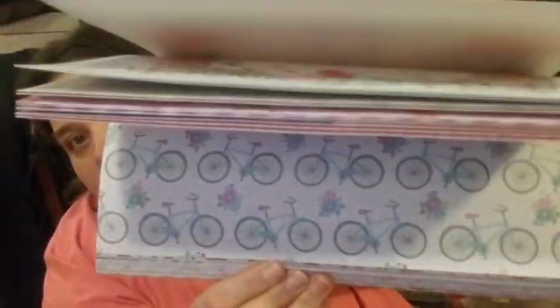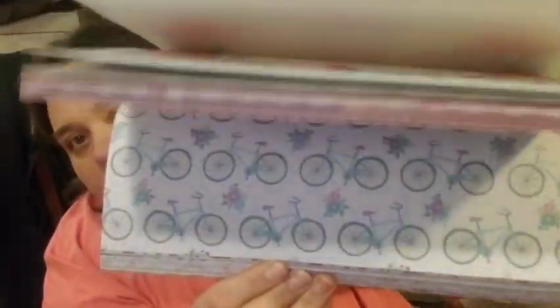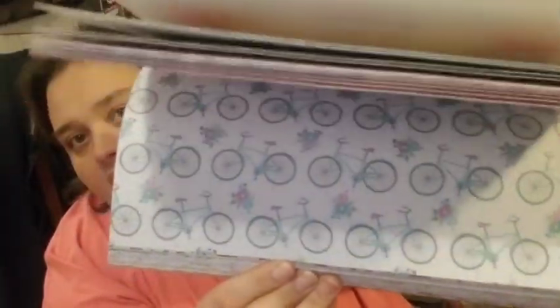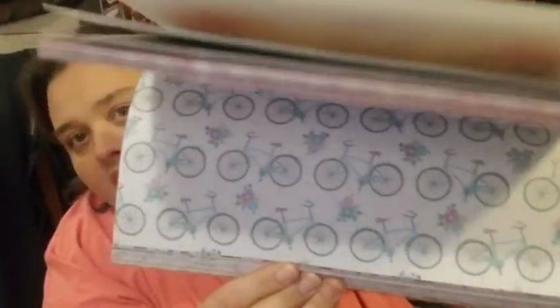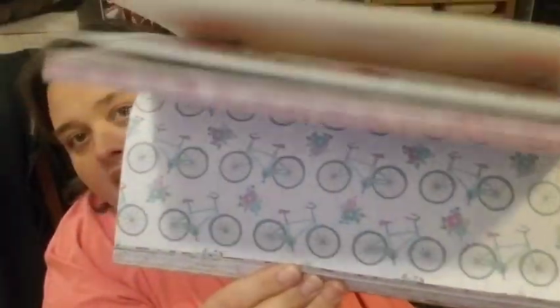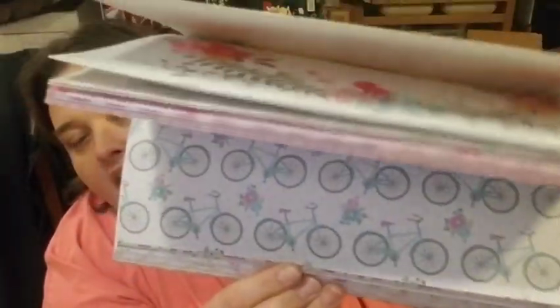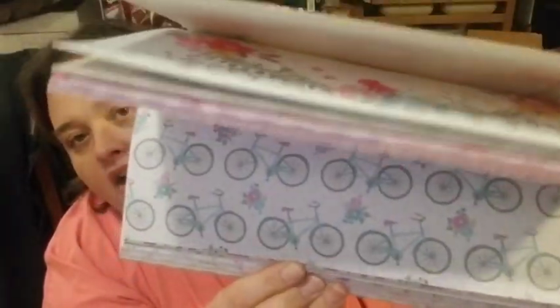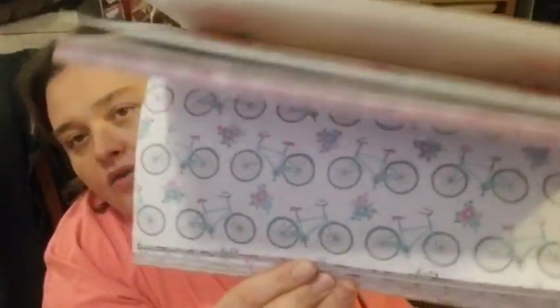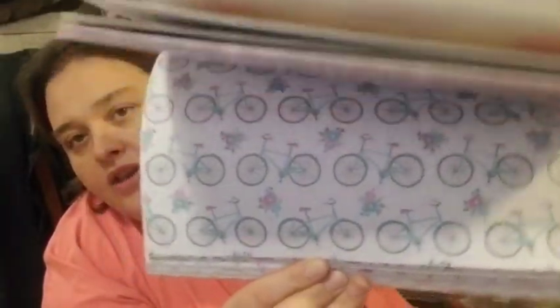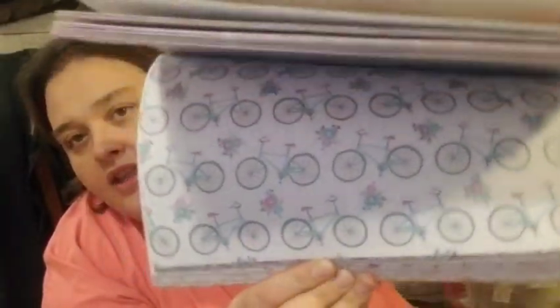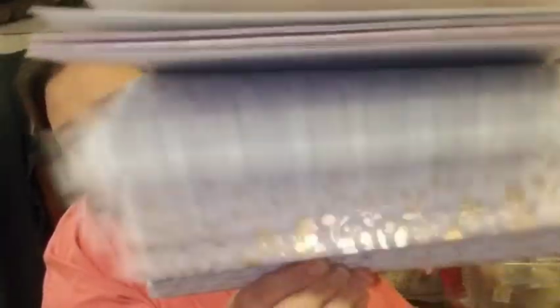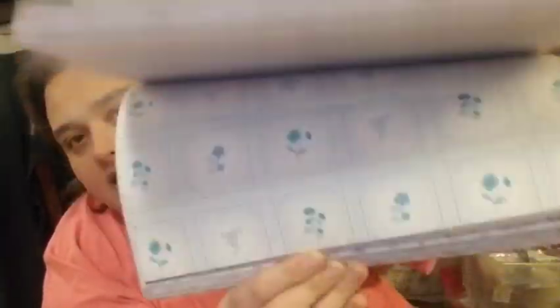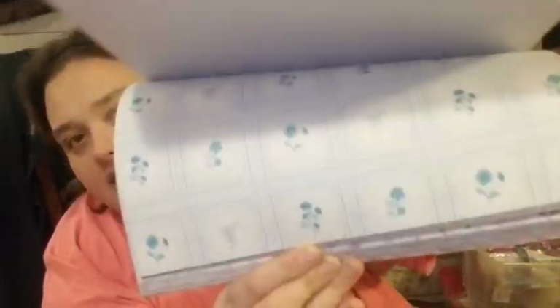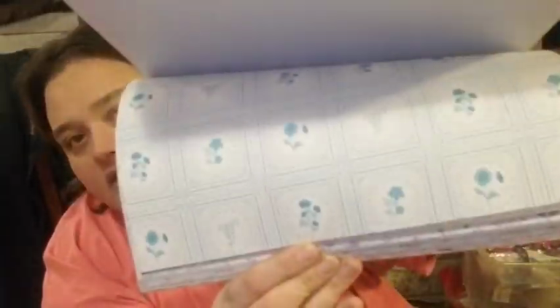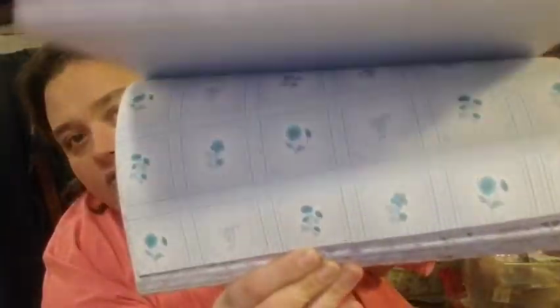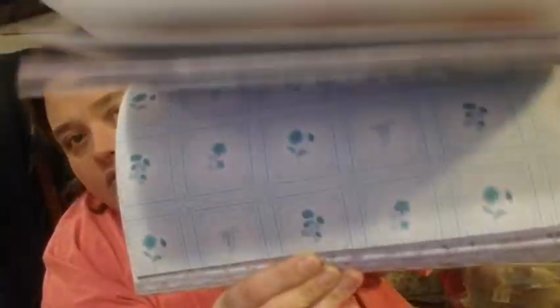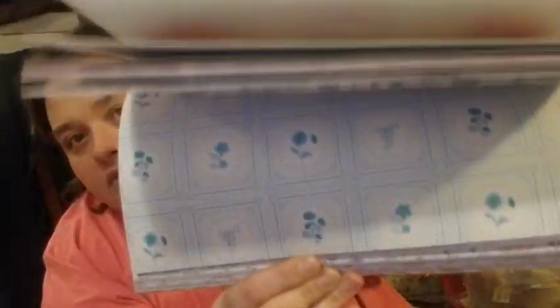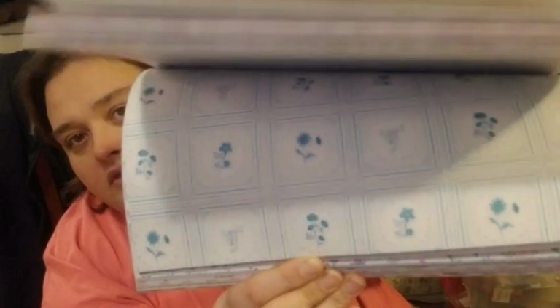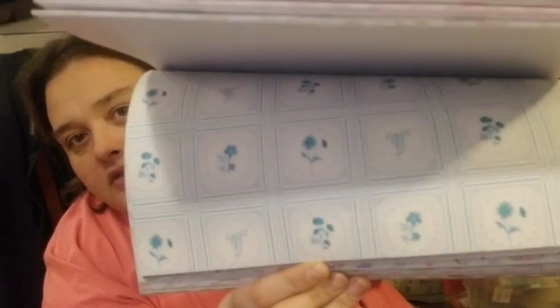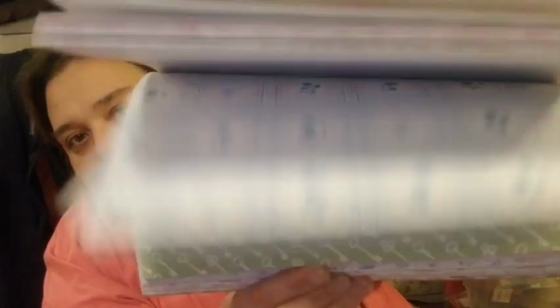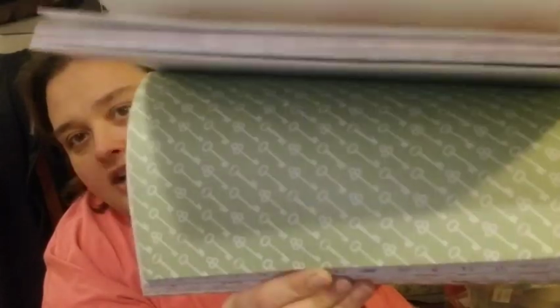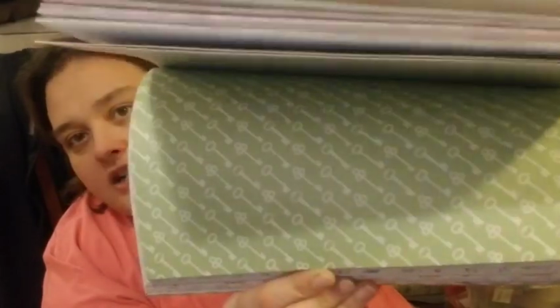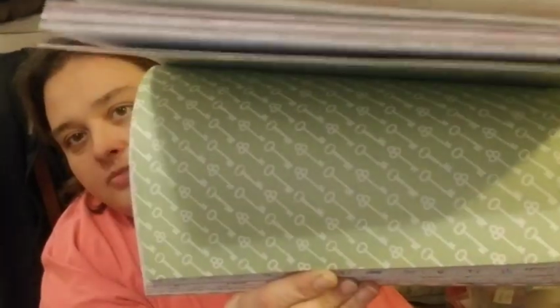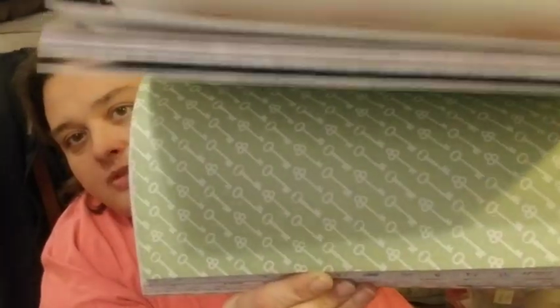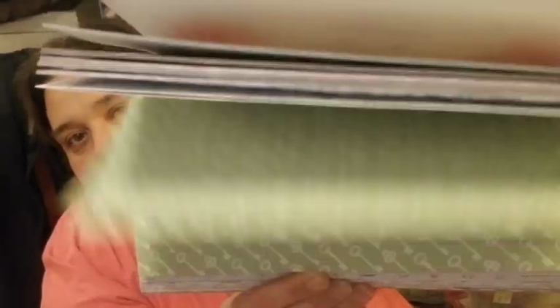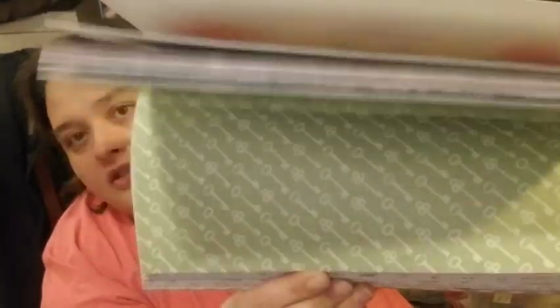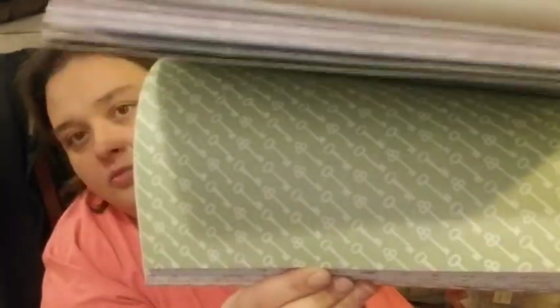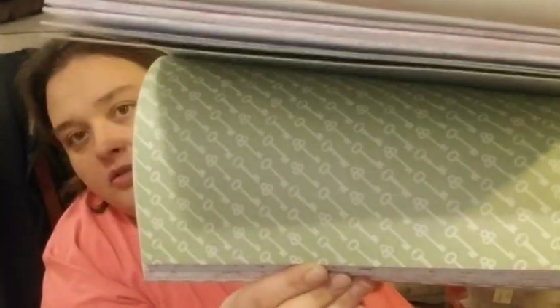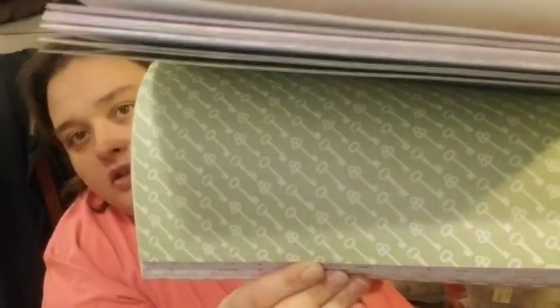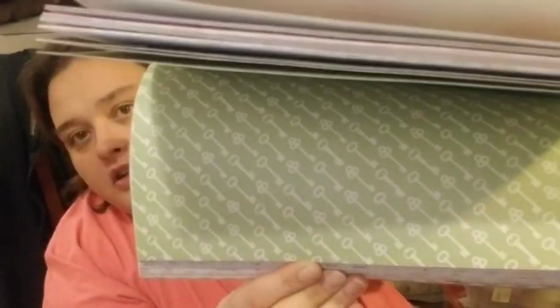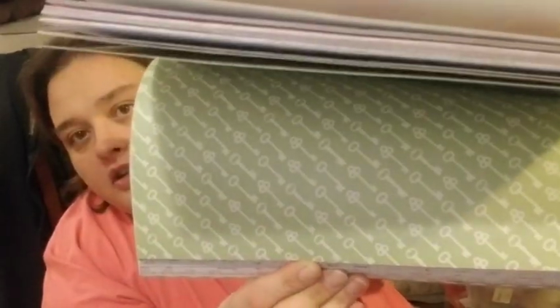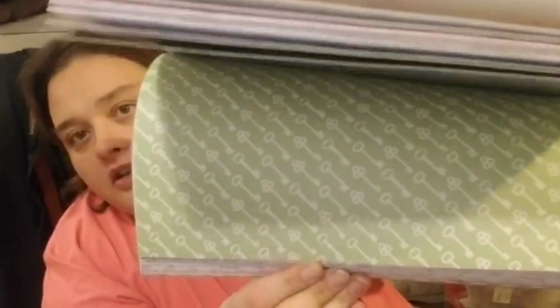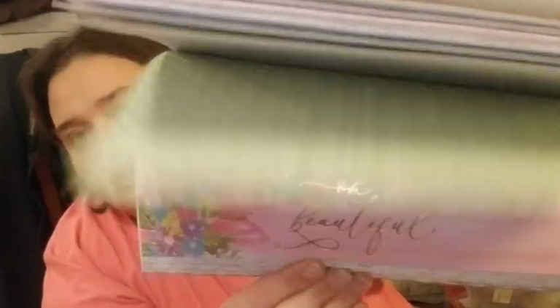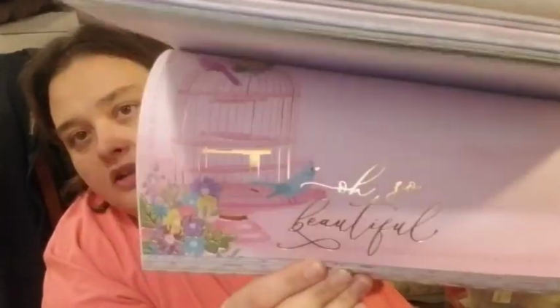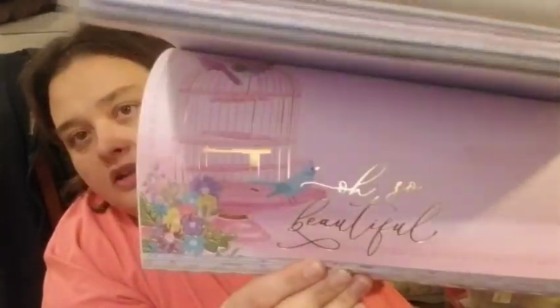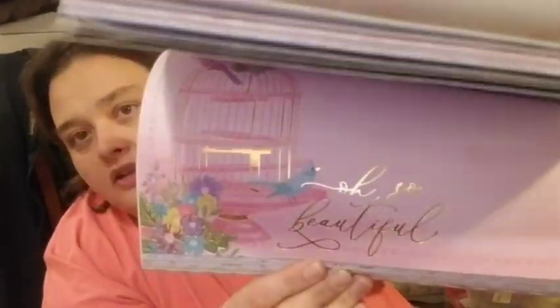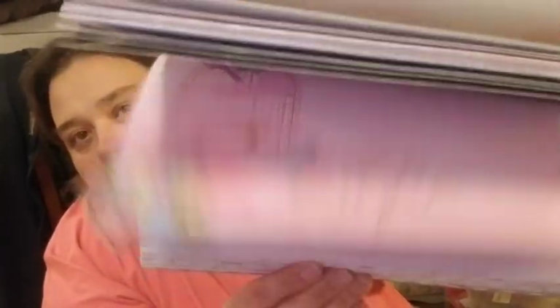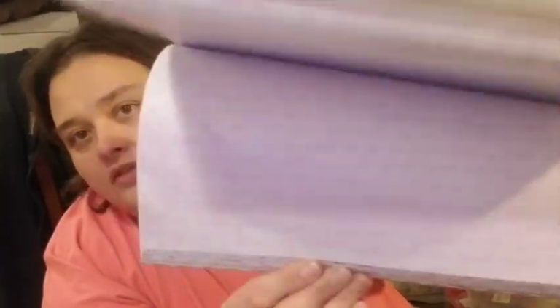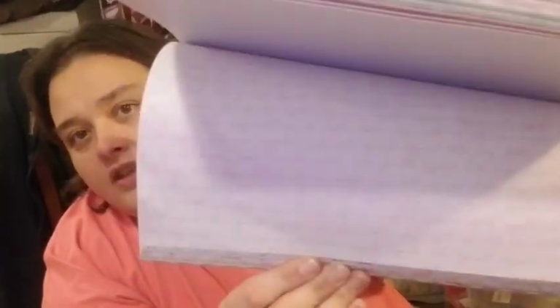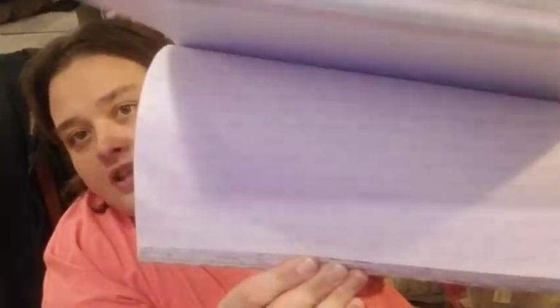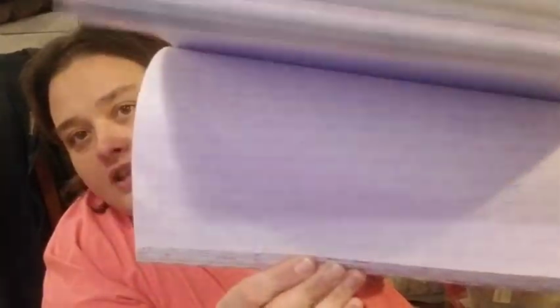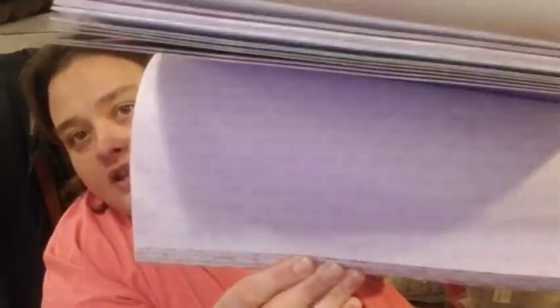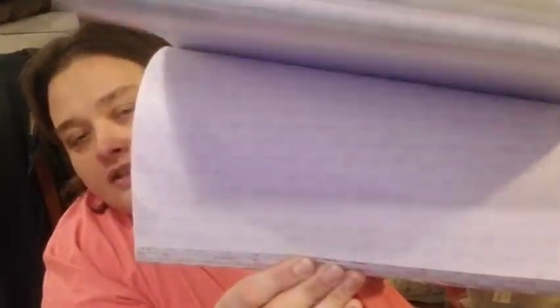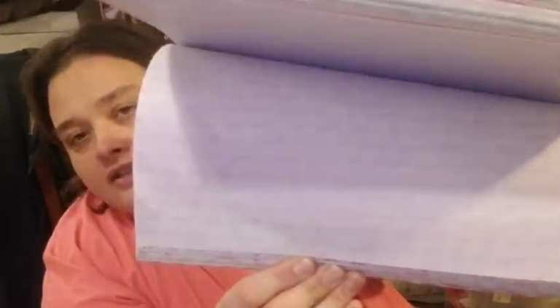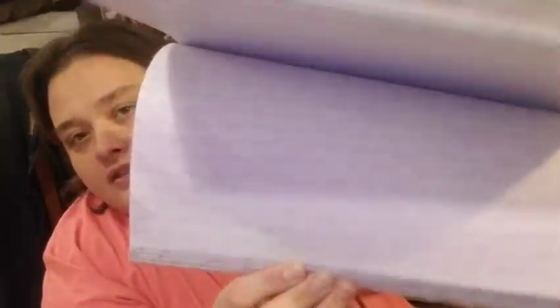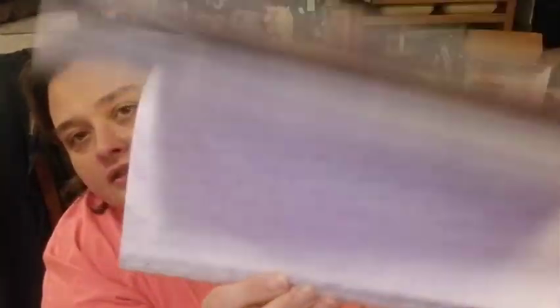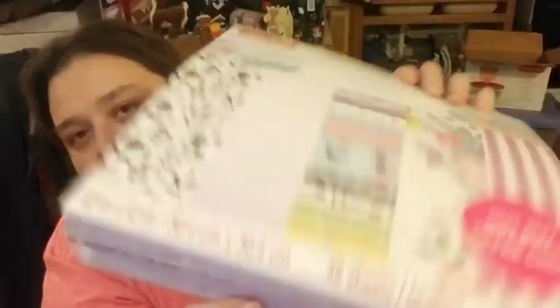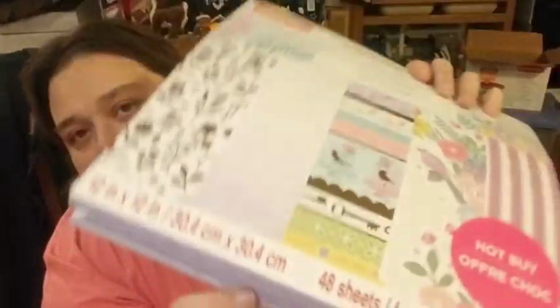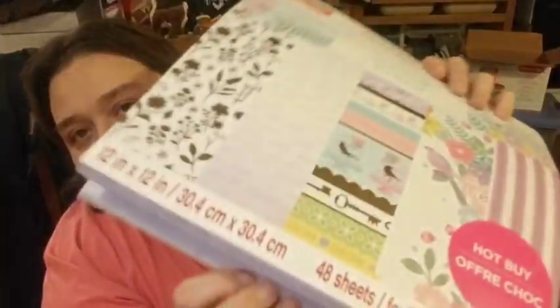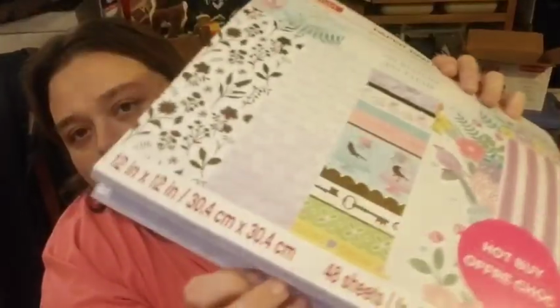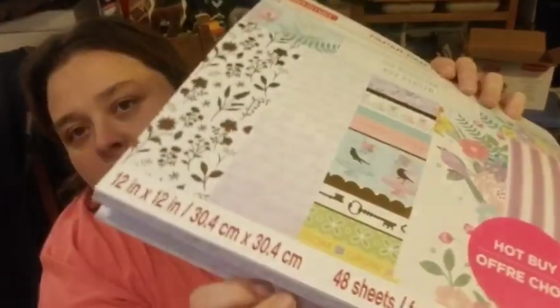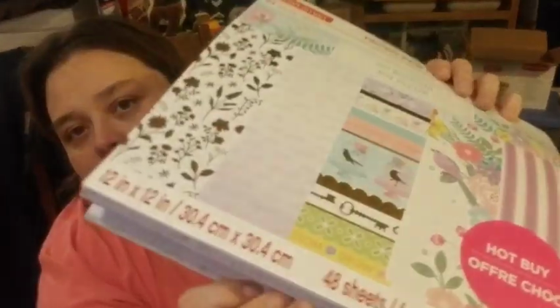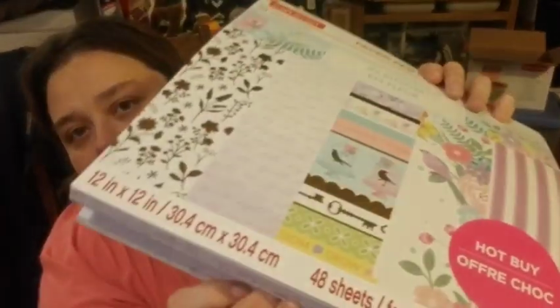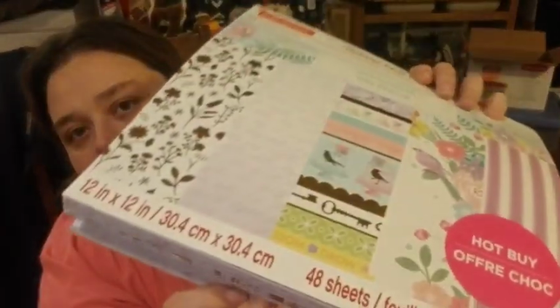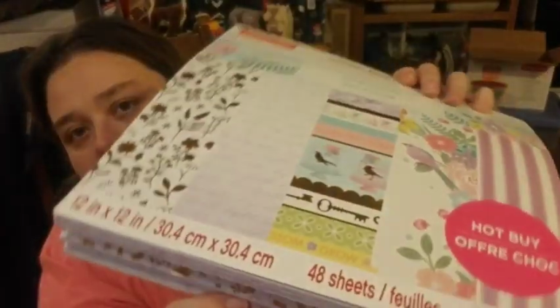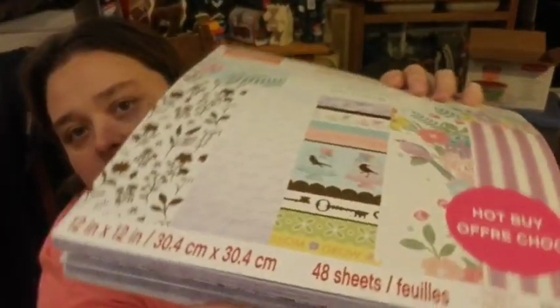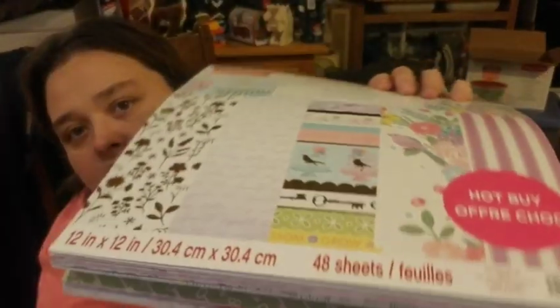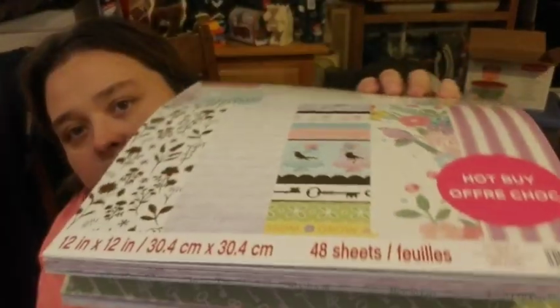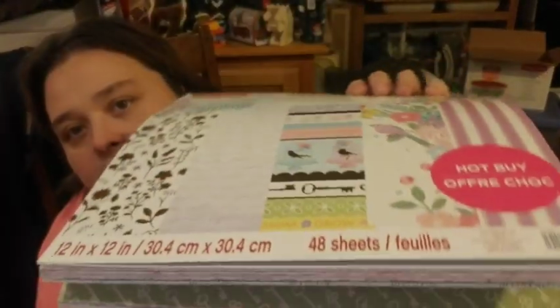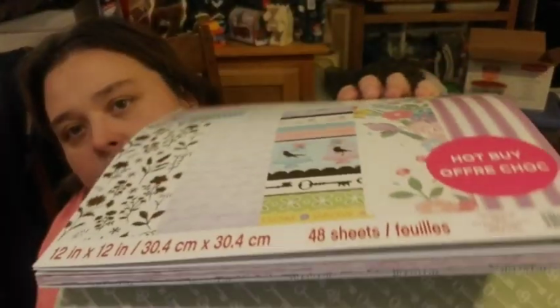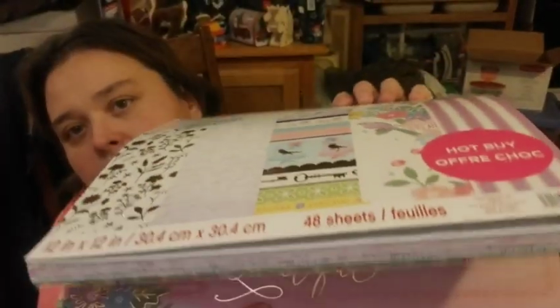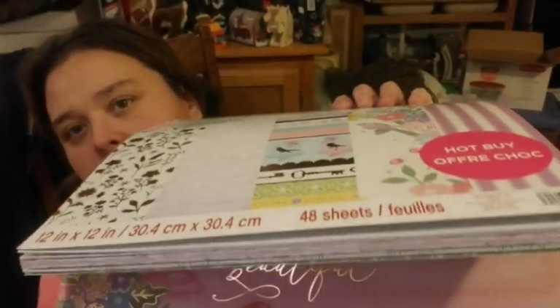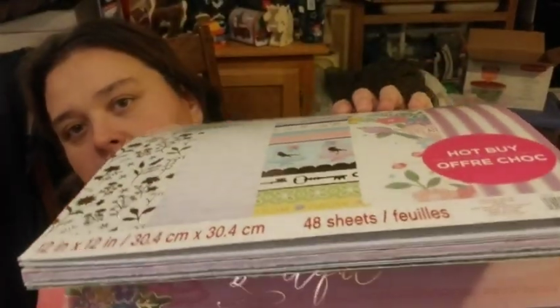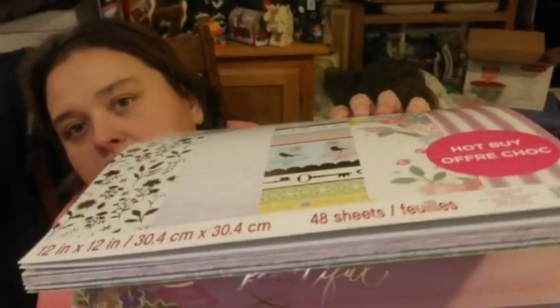Ow, kitty, don't scratch me you little booger! Oh, I like the birdhouse — you can see the birdhouse on the paper. It's got floral designs too.